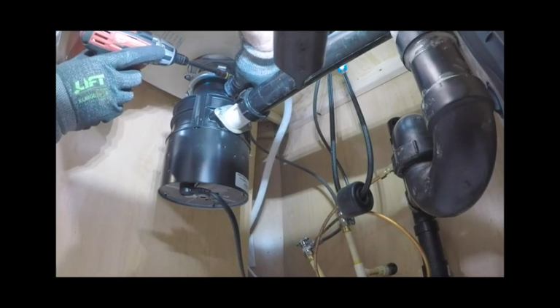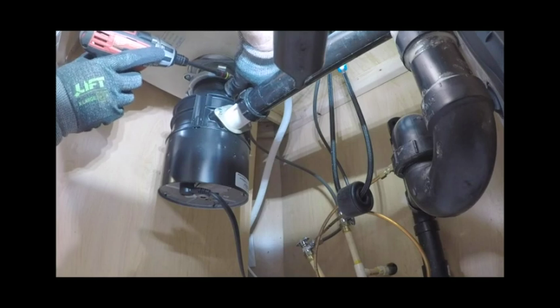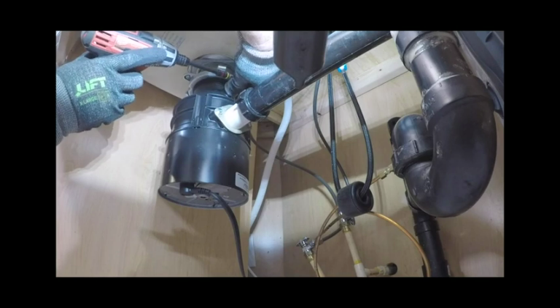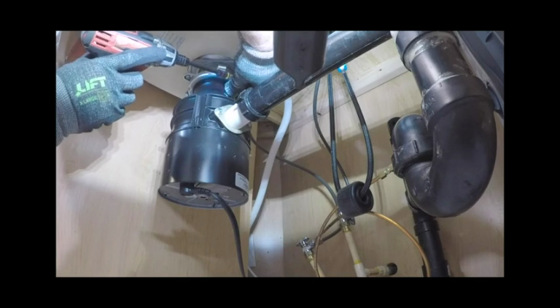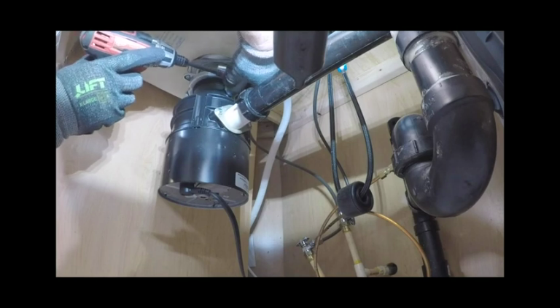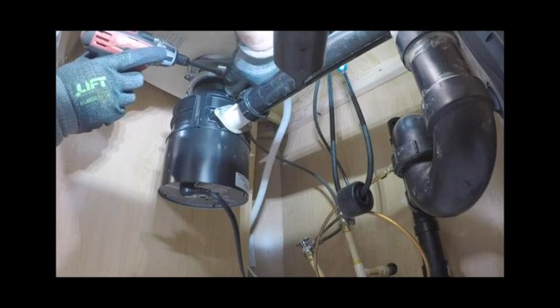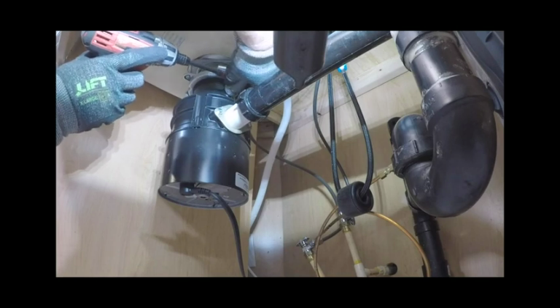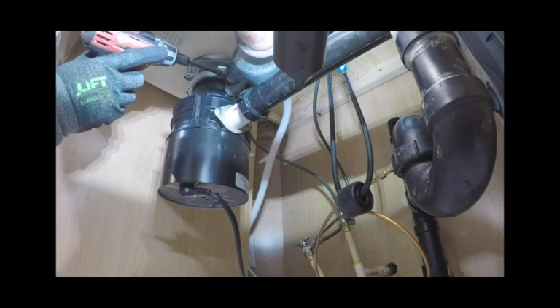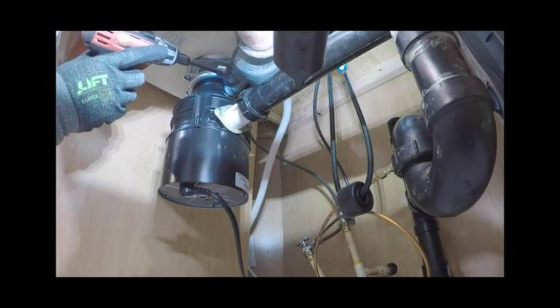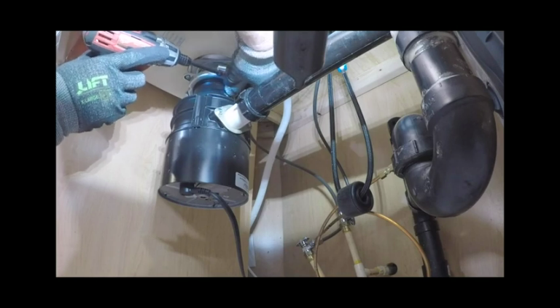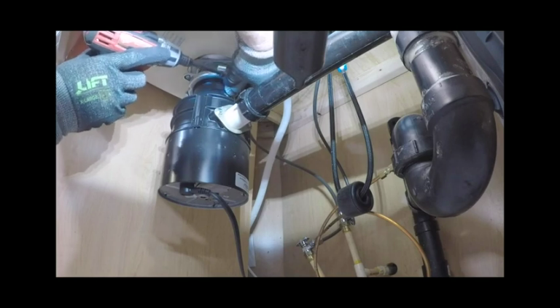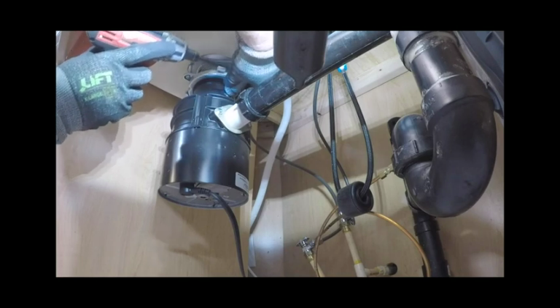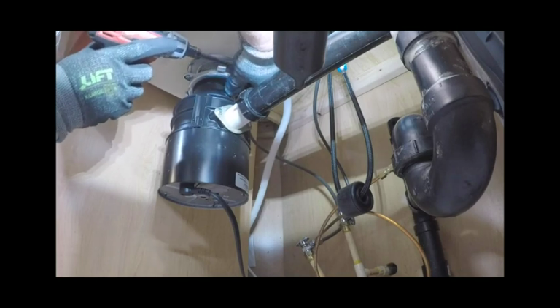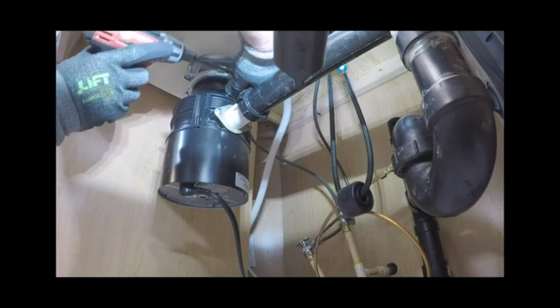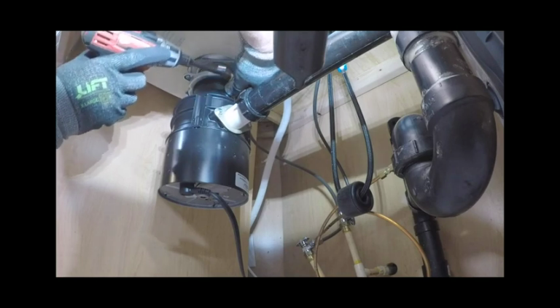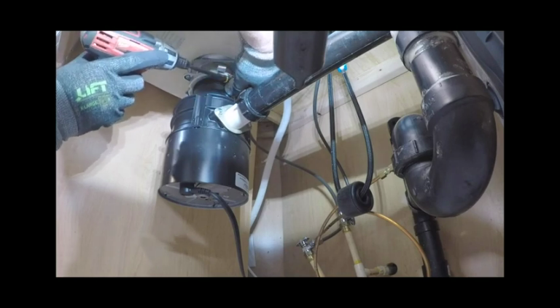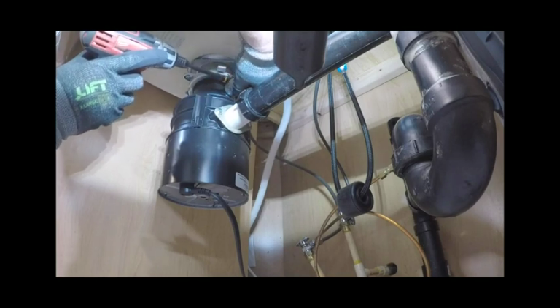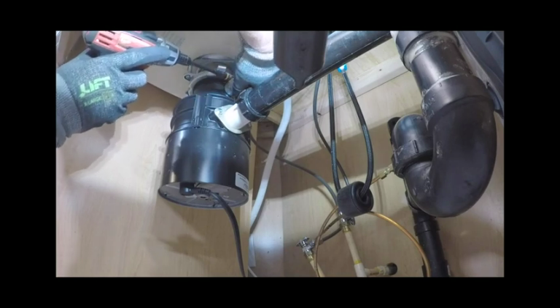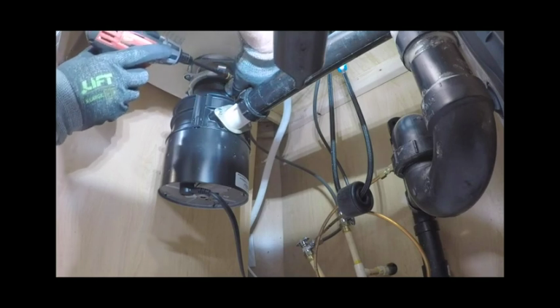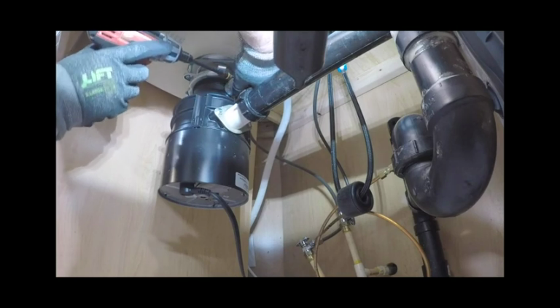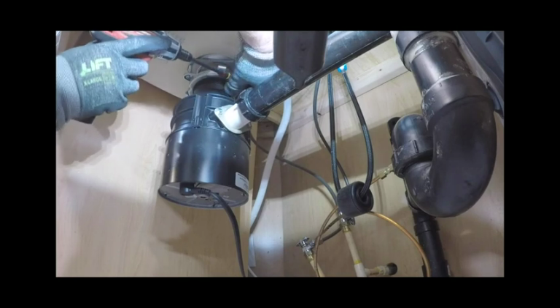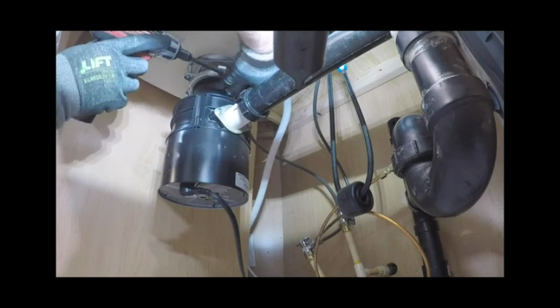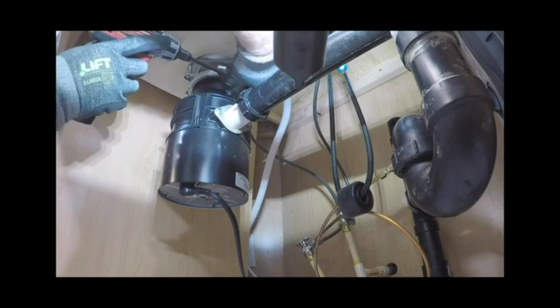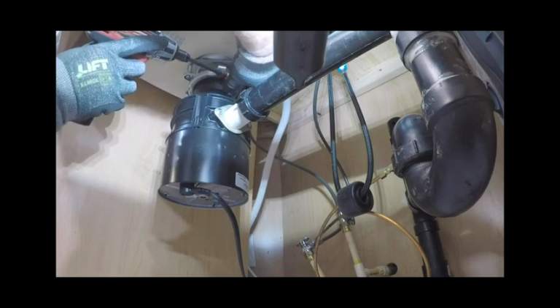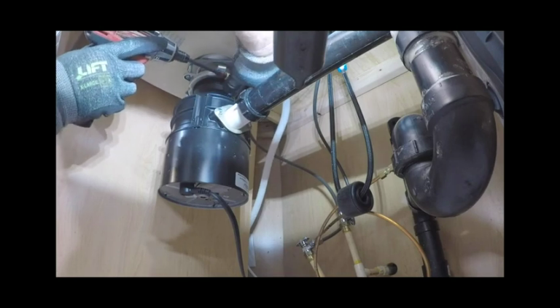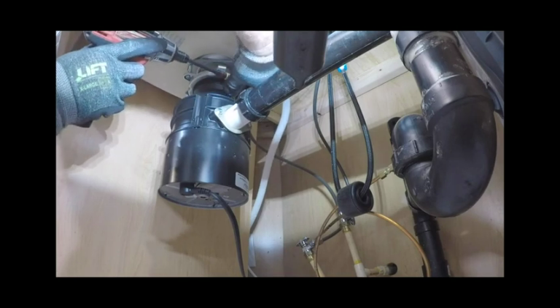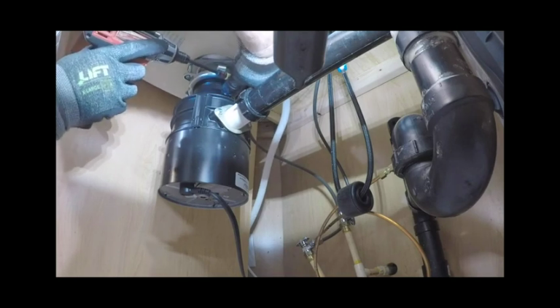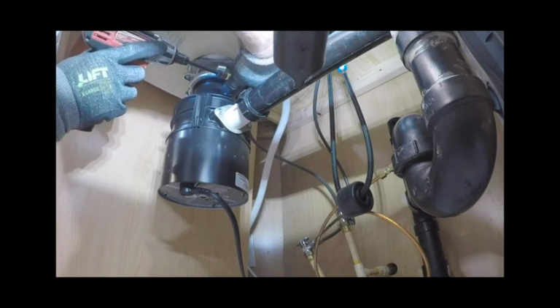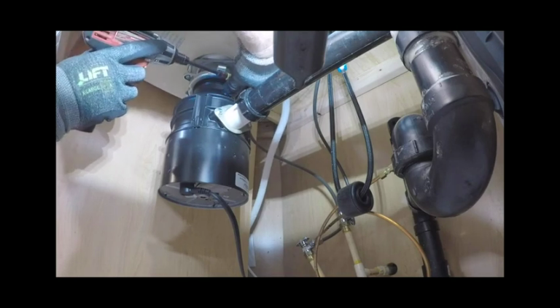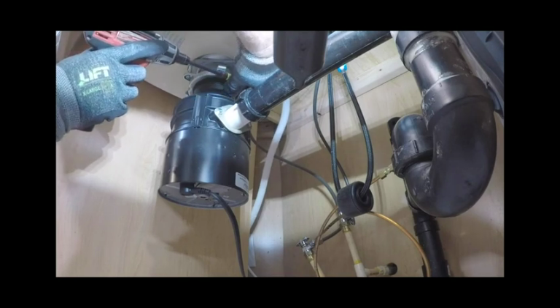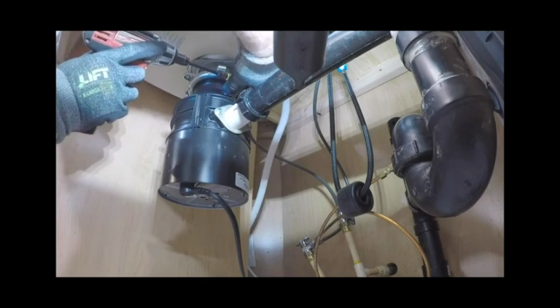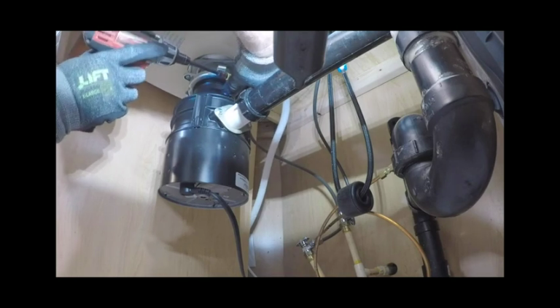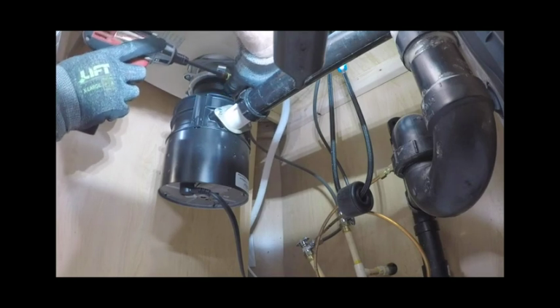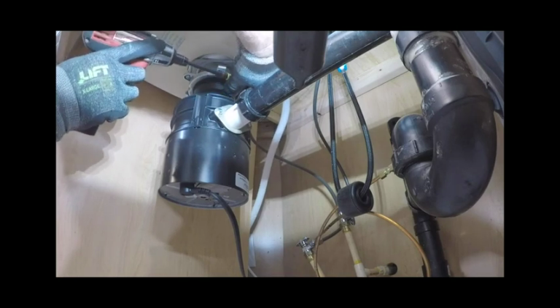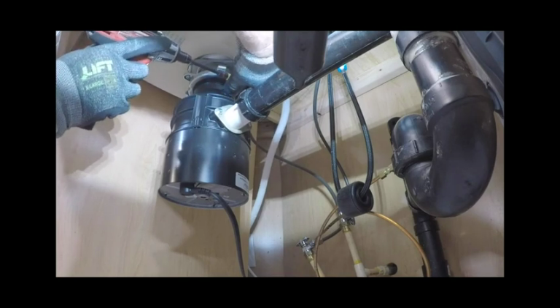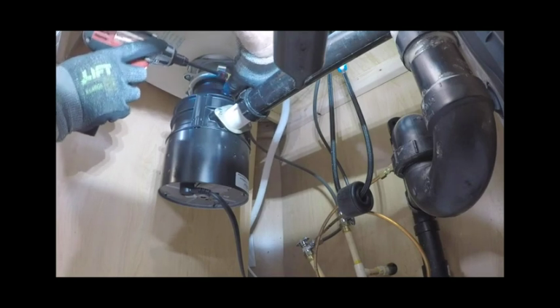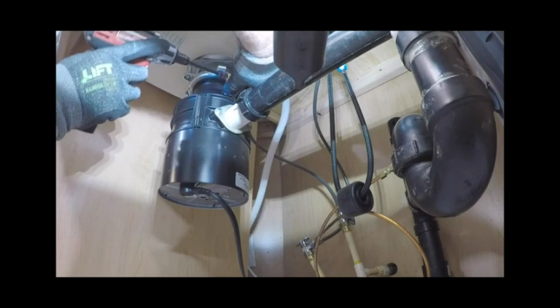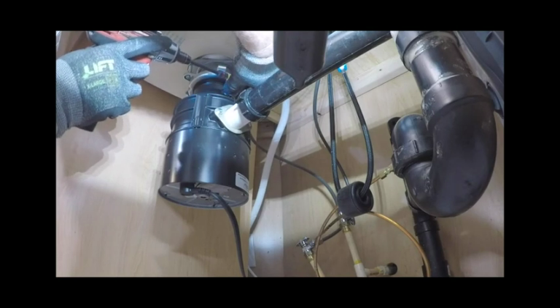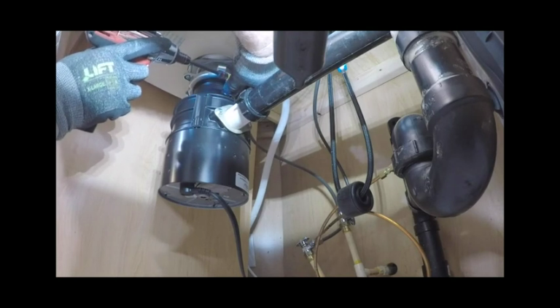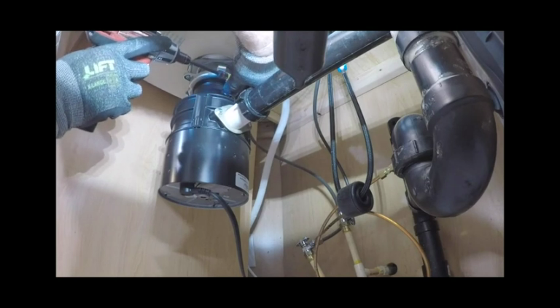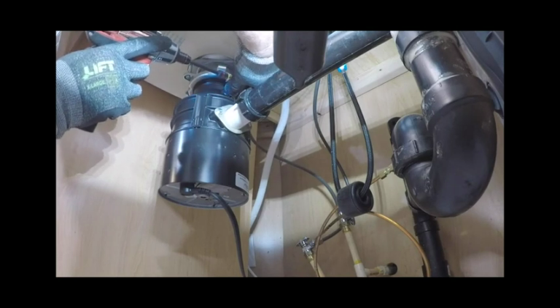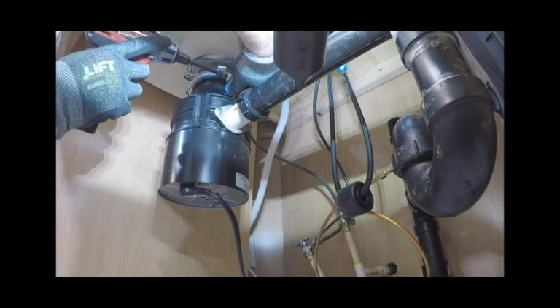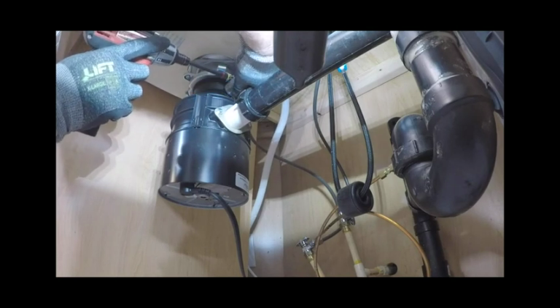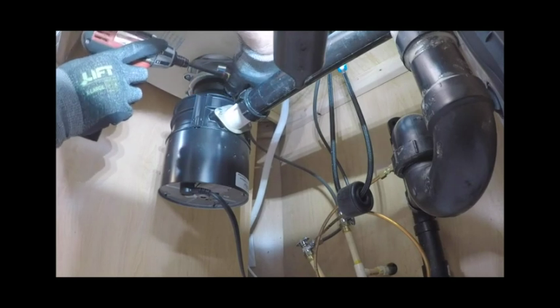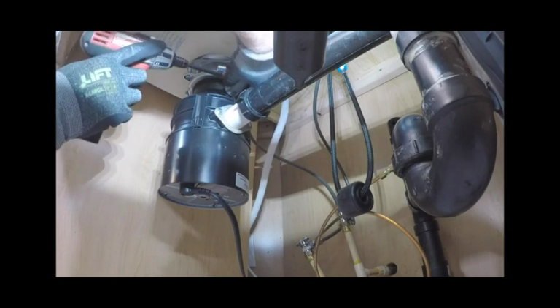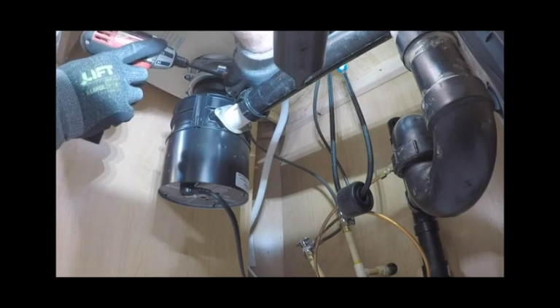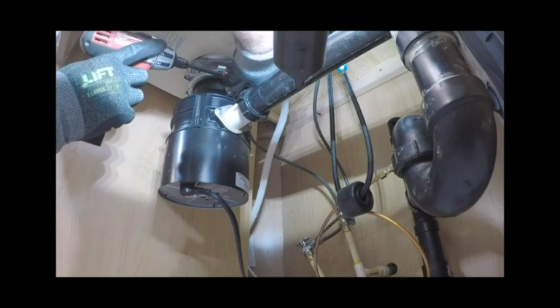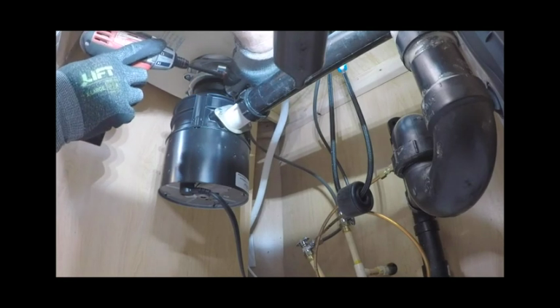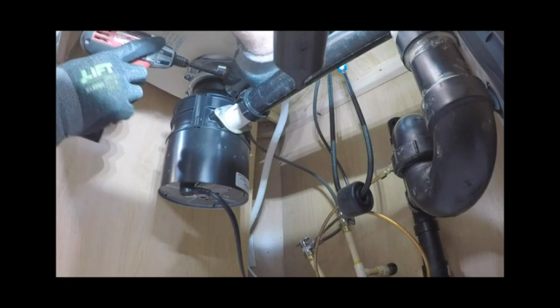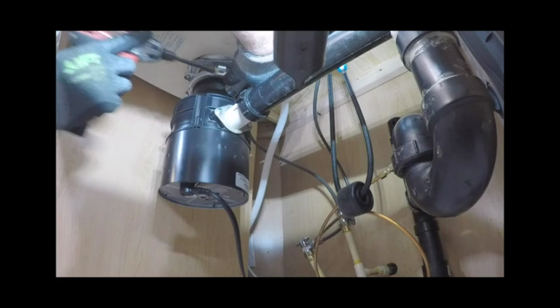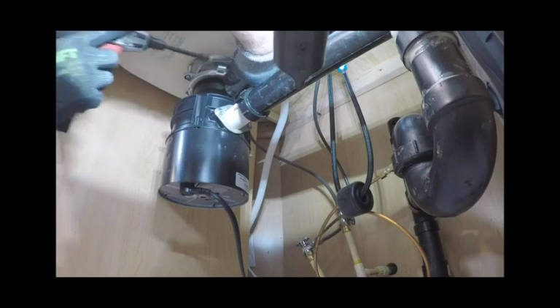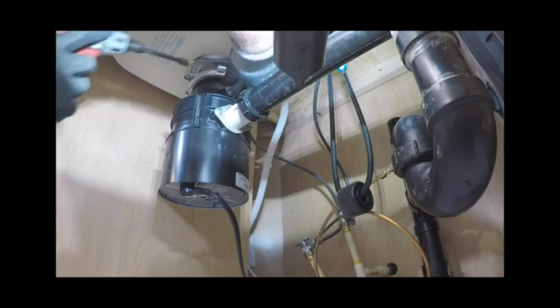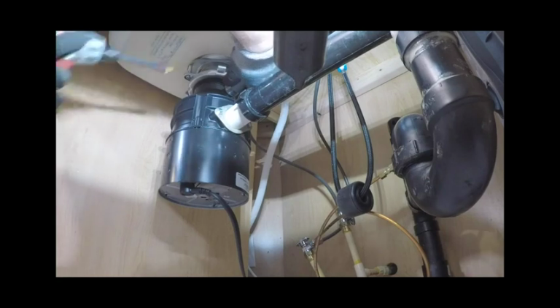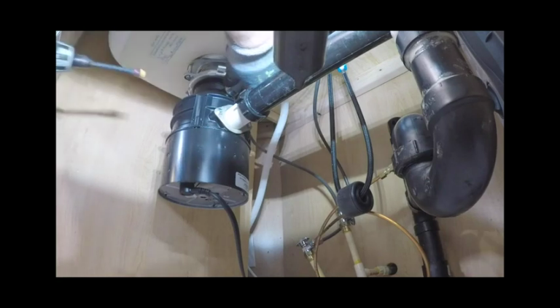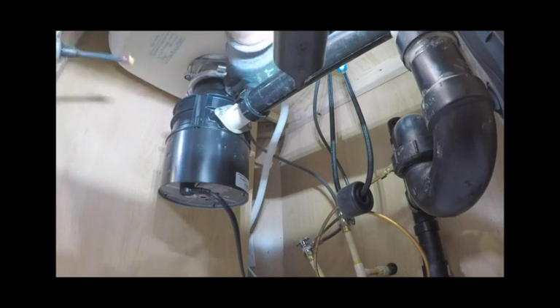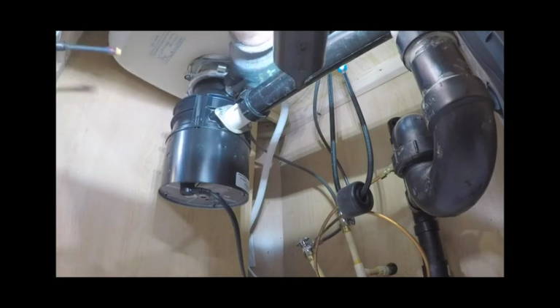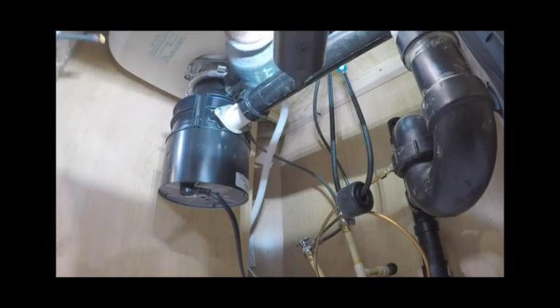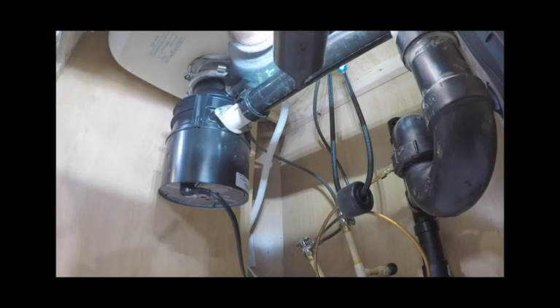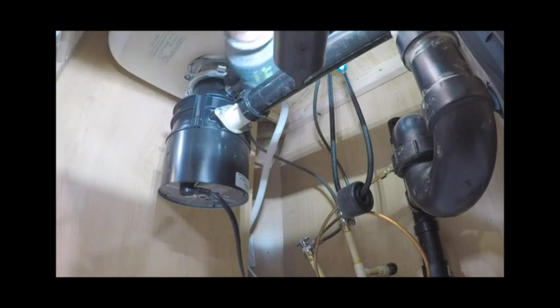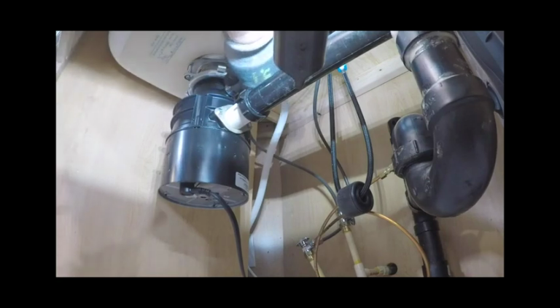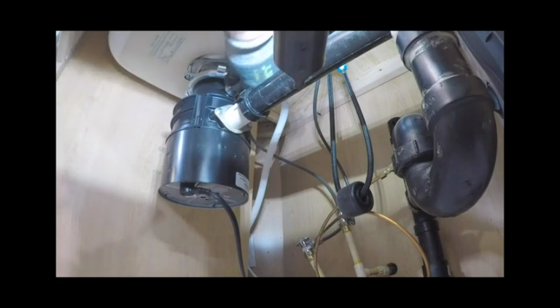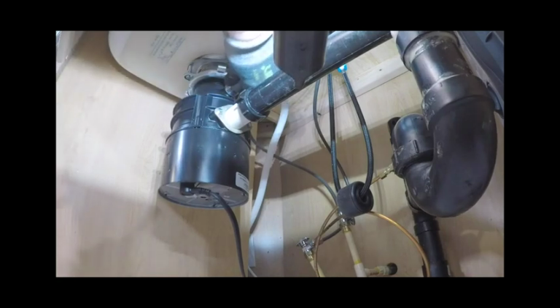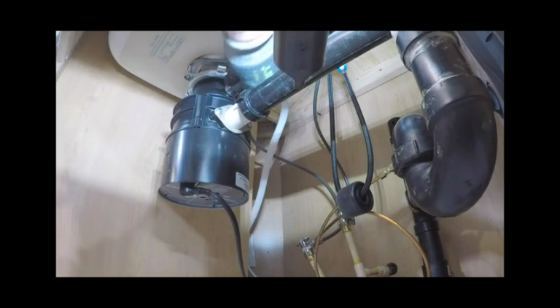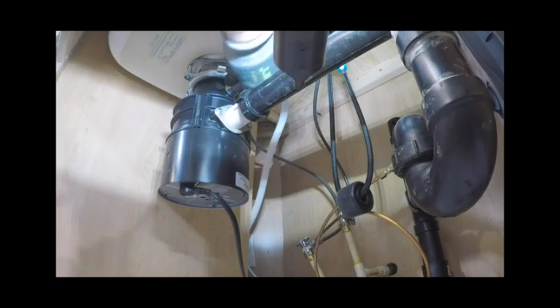Affix the drain hose to the drain tube or garbage disposal and secure with the connection clamp.